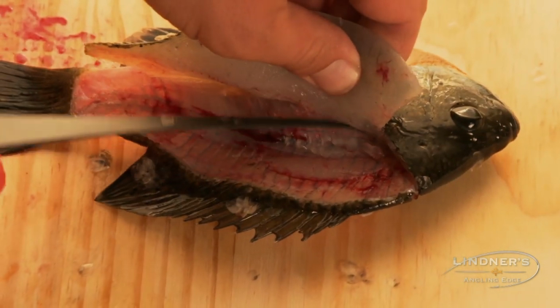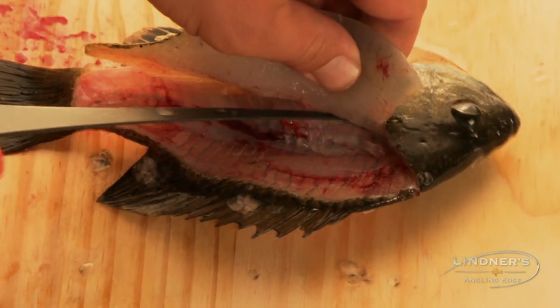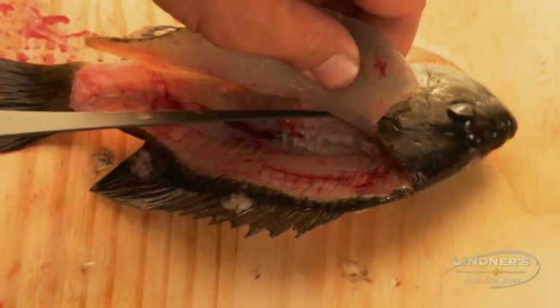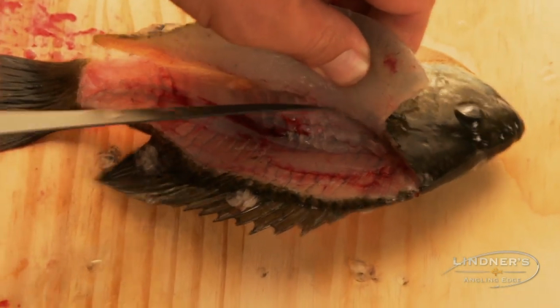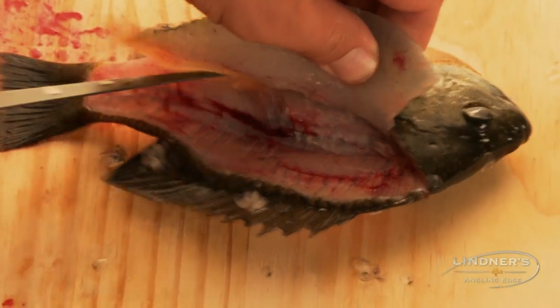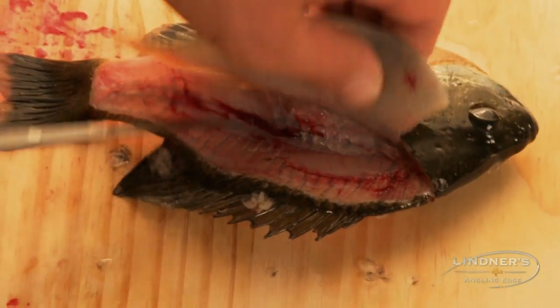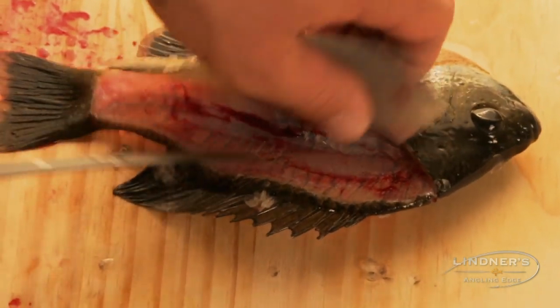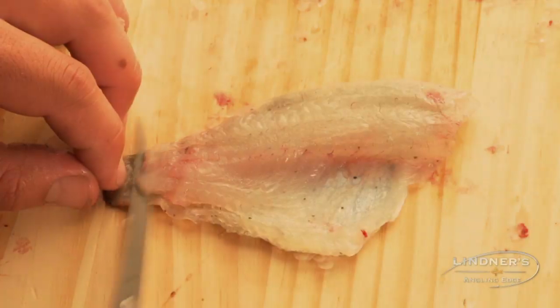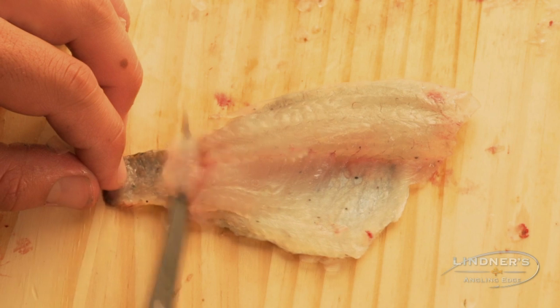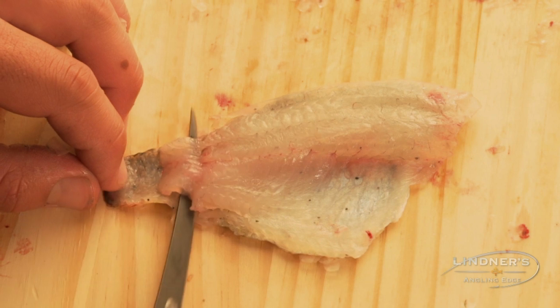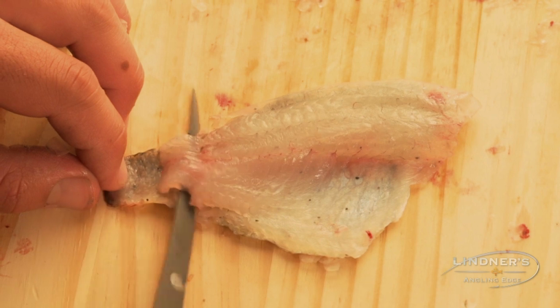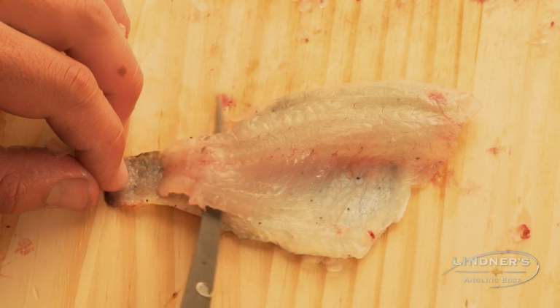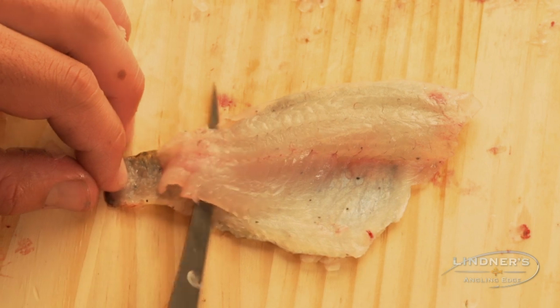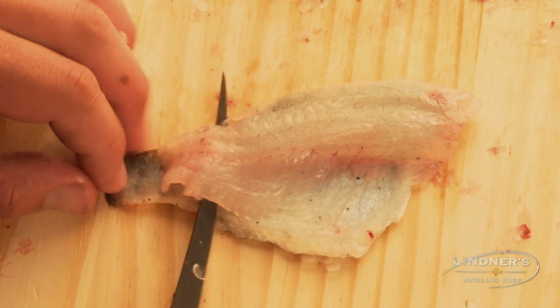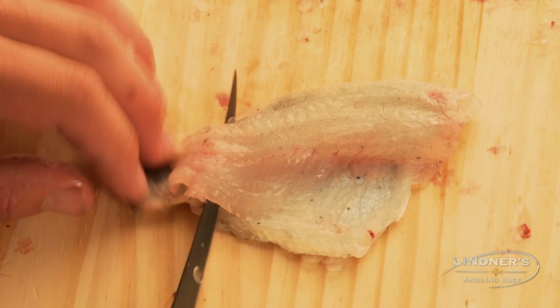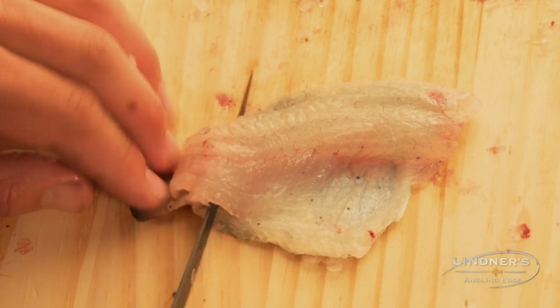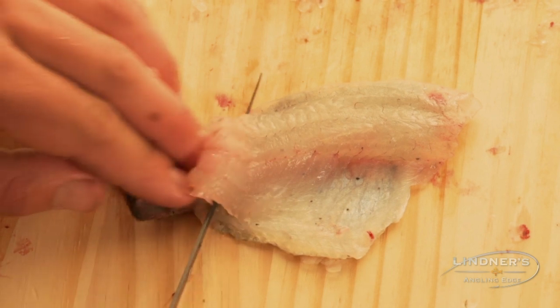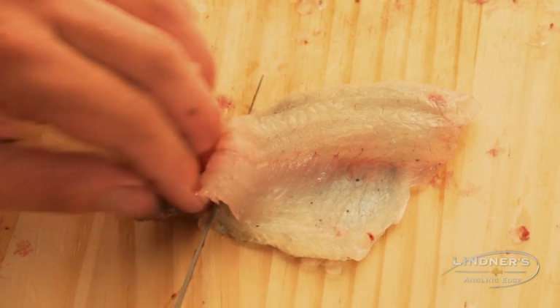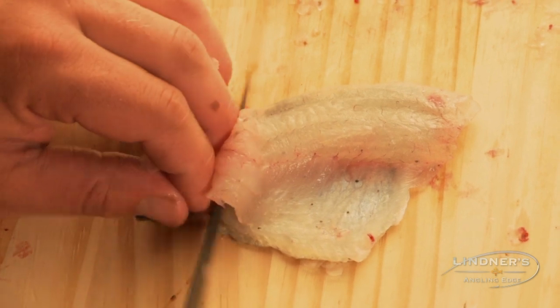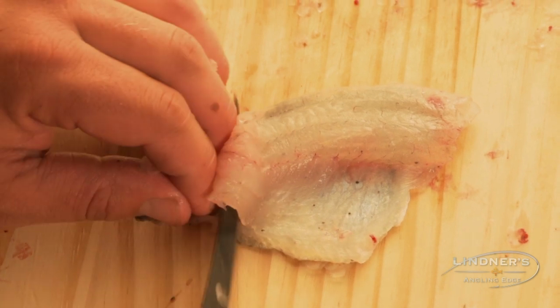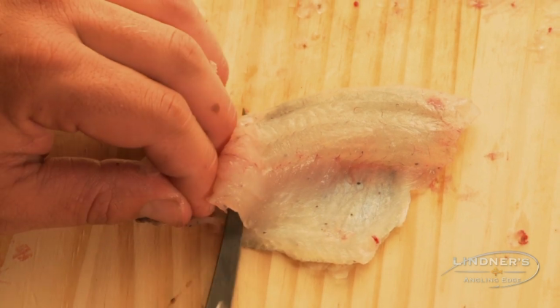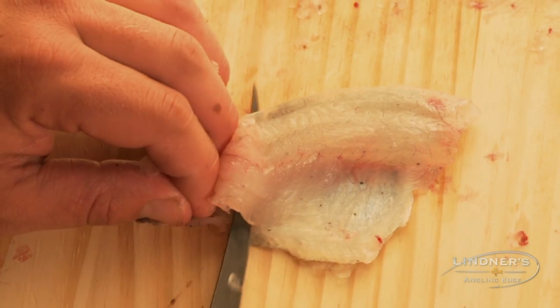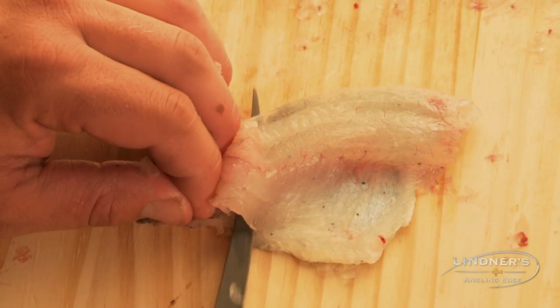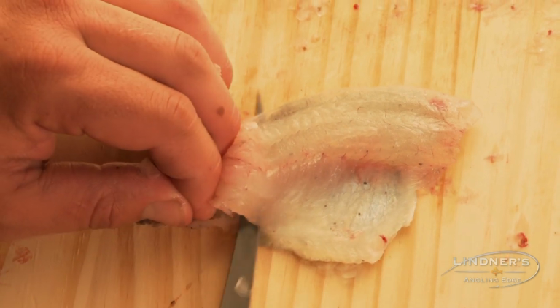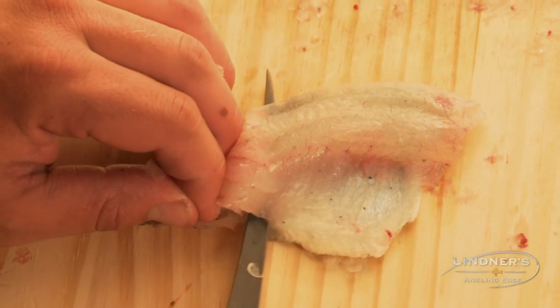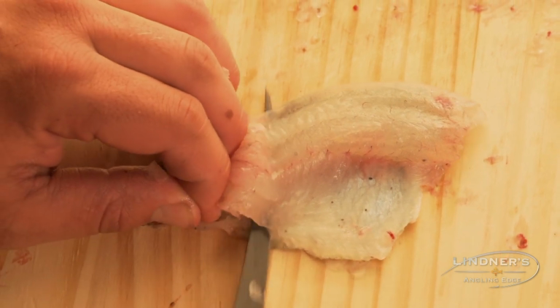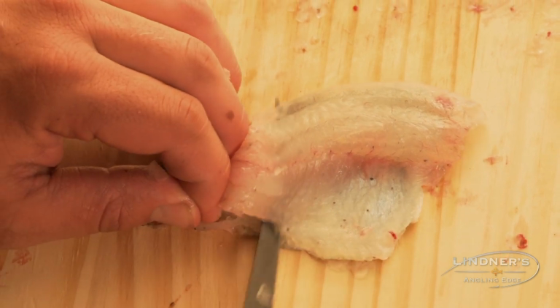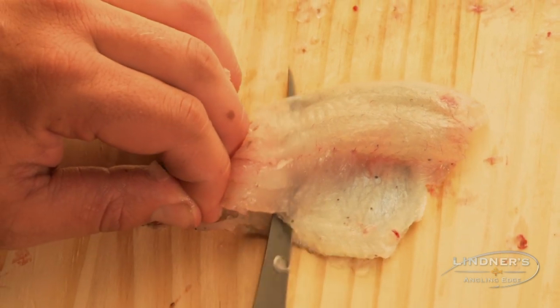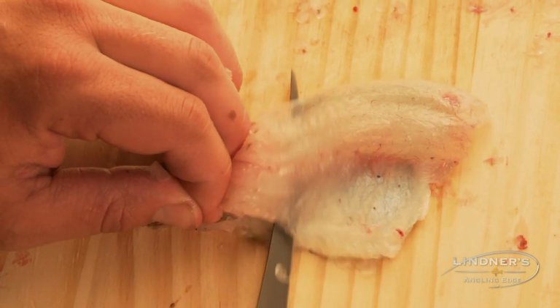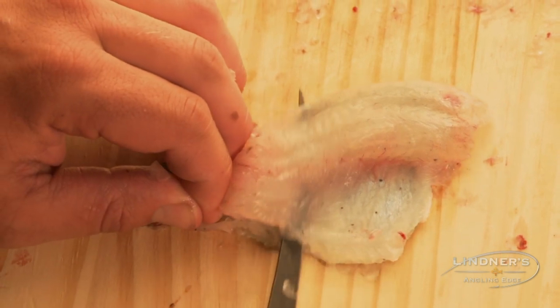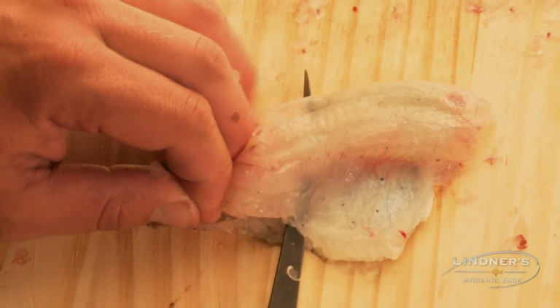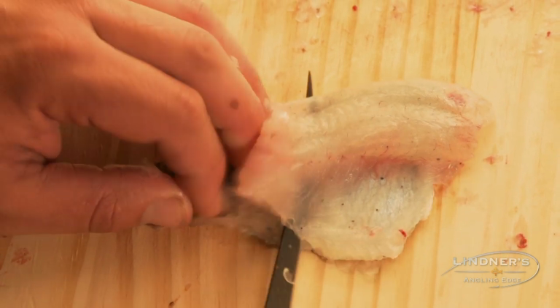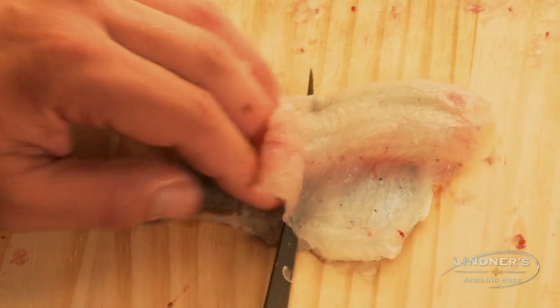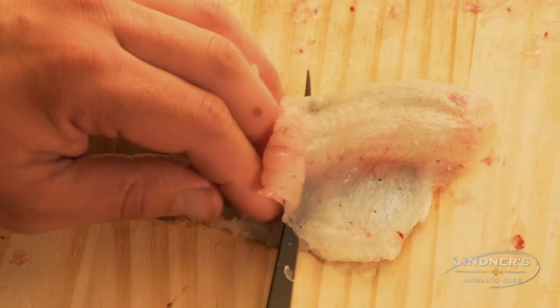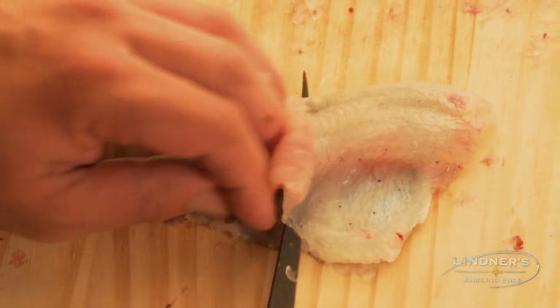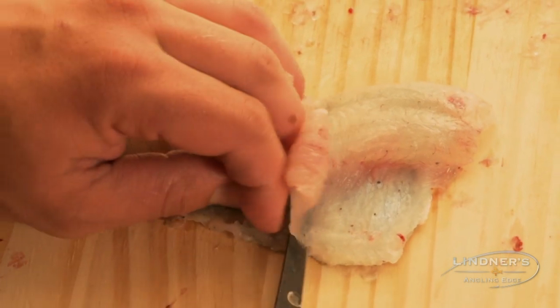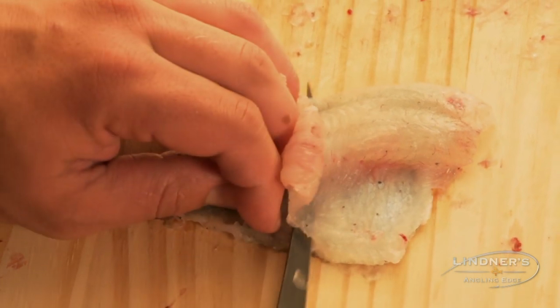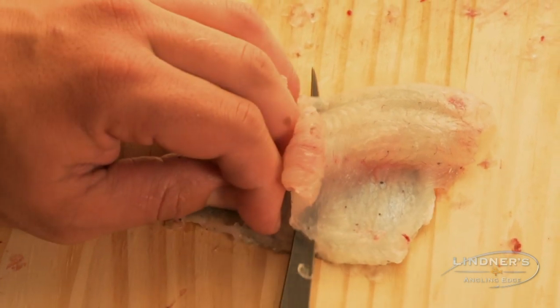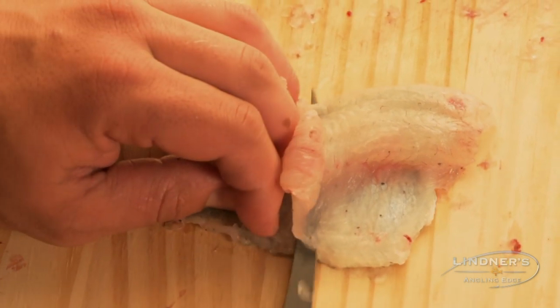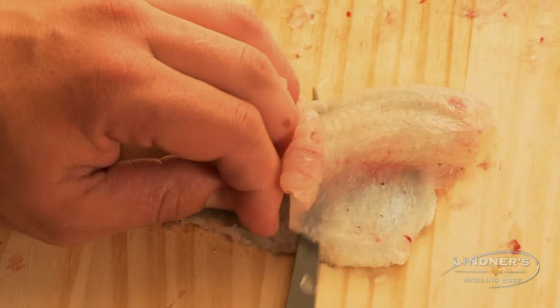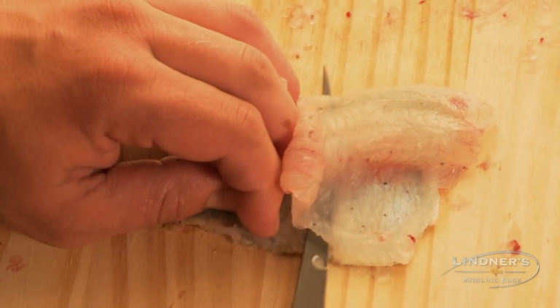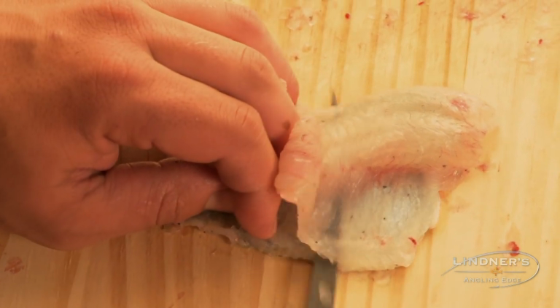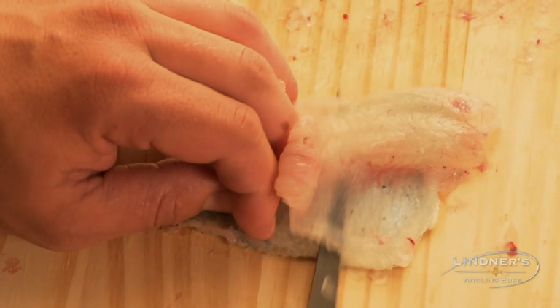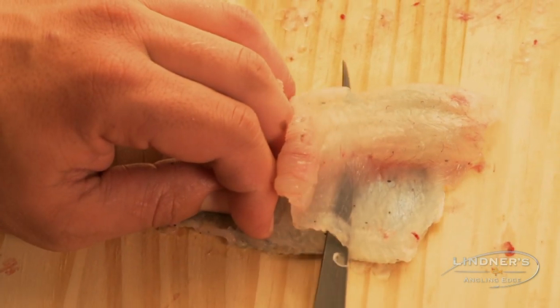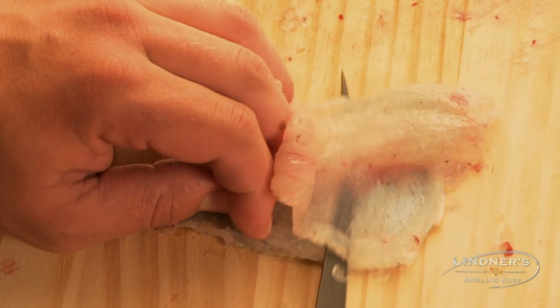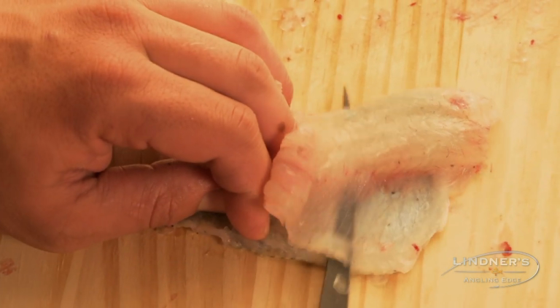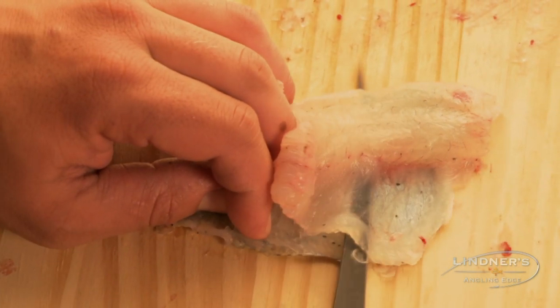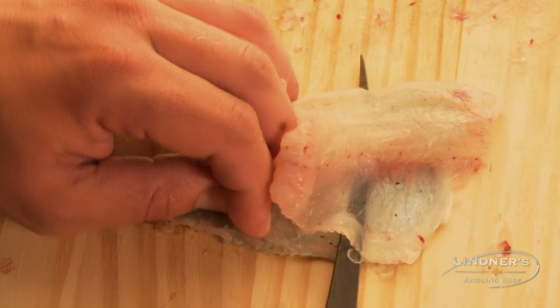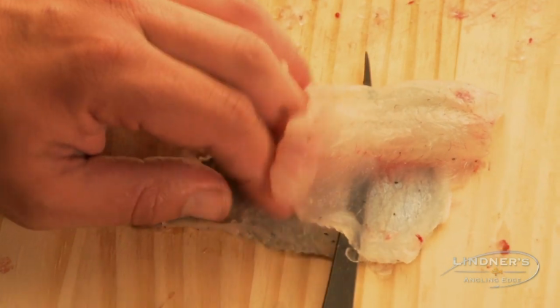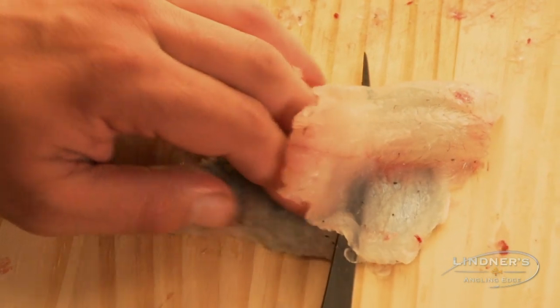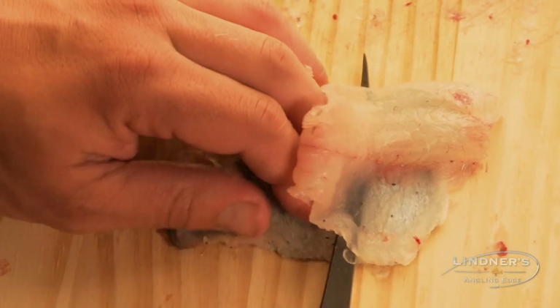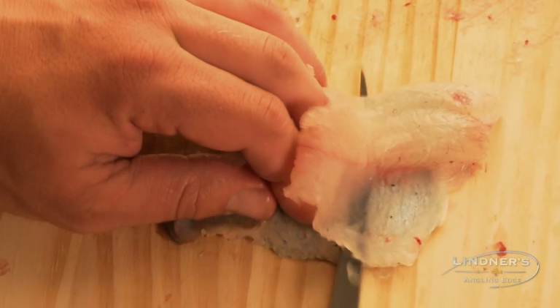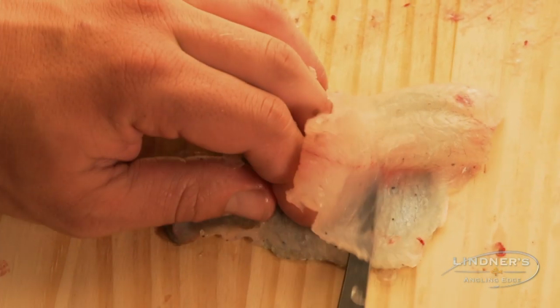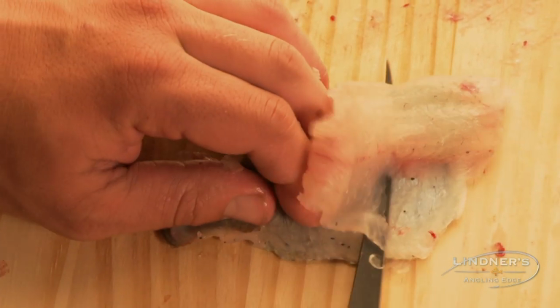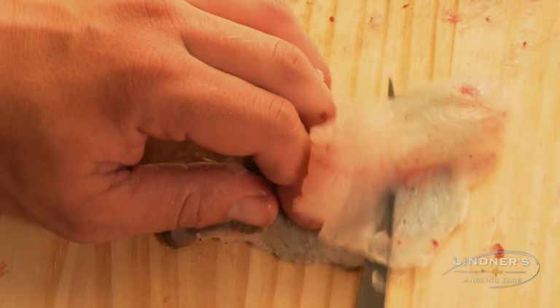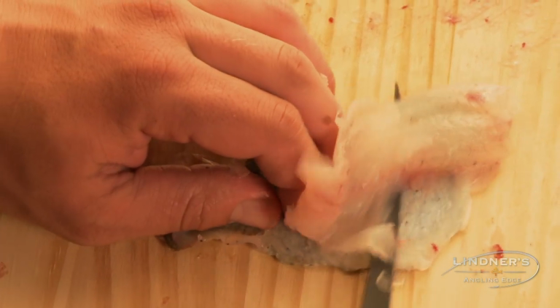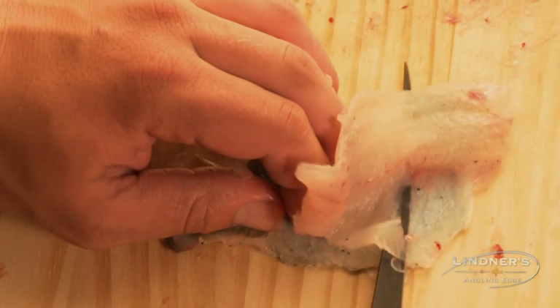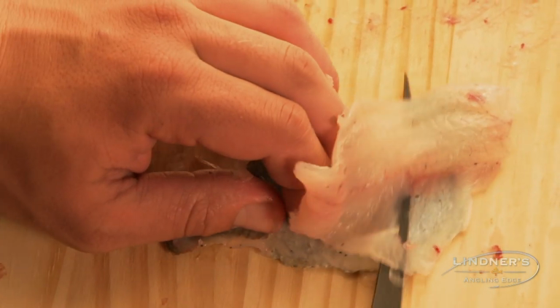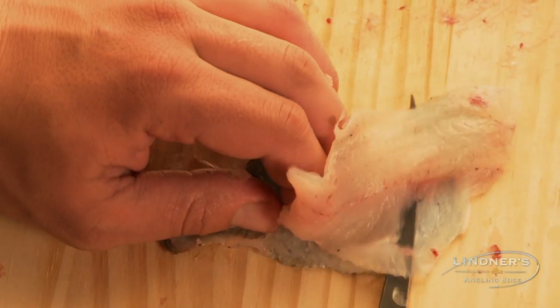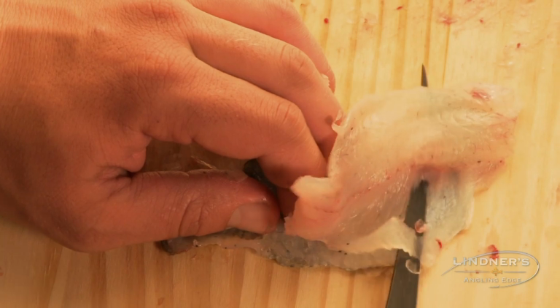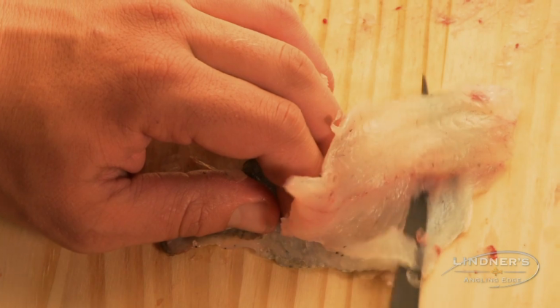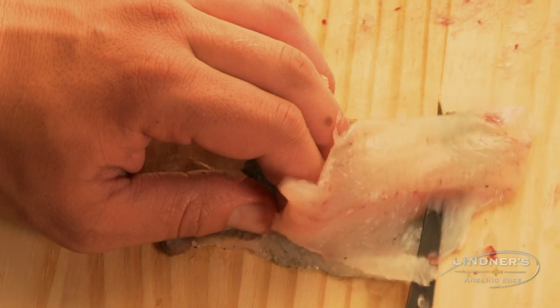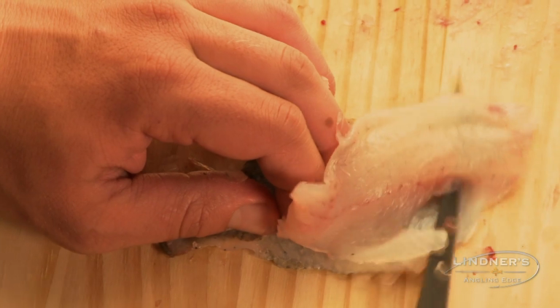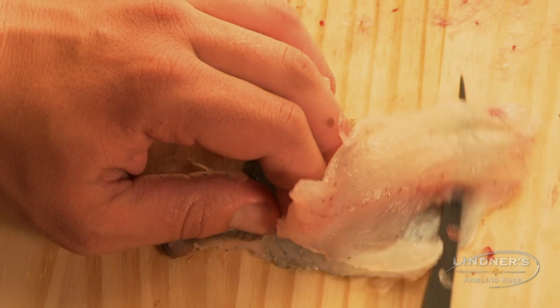Now that you have your panfish fillets, I want to share with you a bluegill slider recipe my brother Bill came up with.